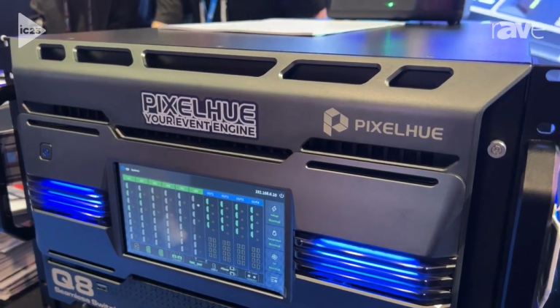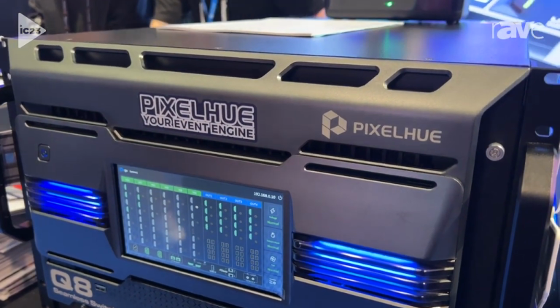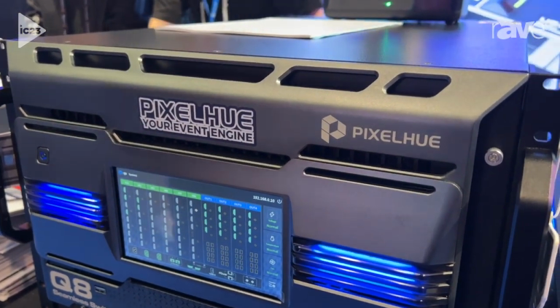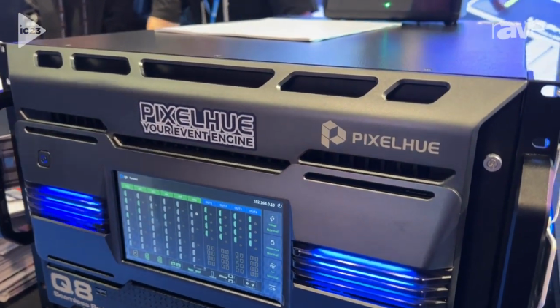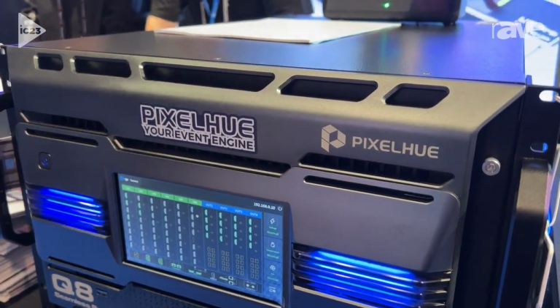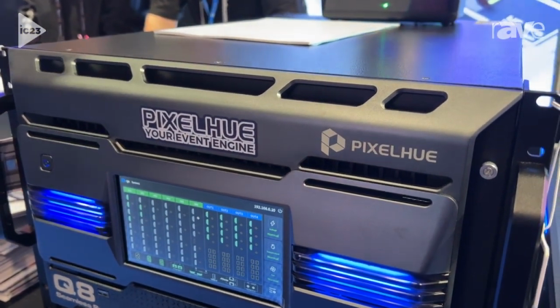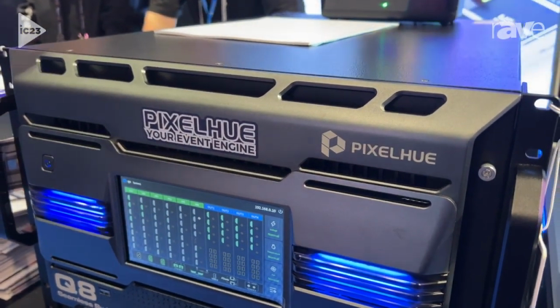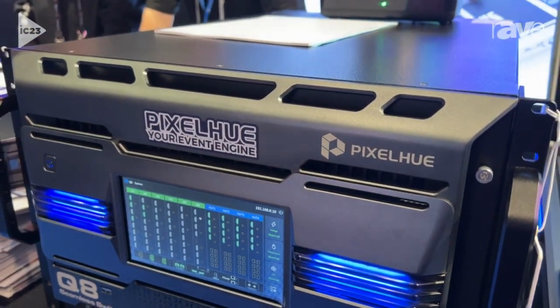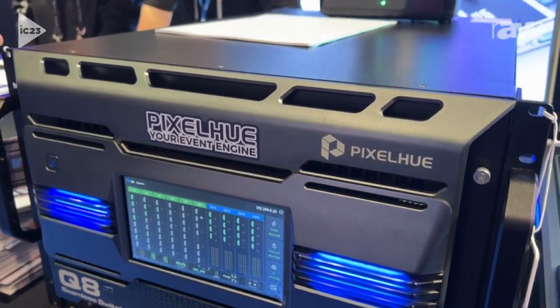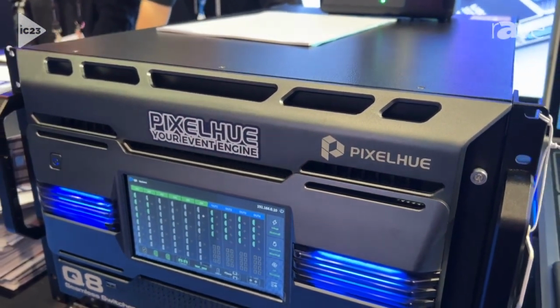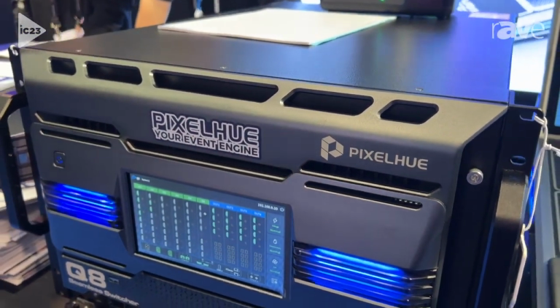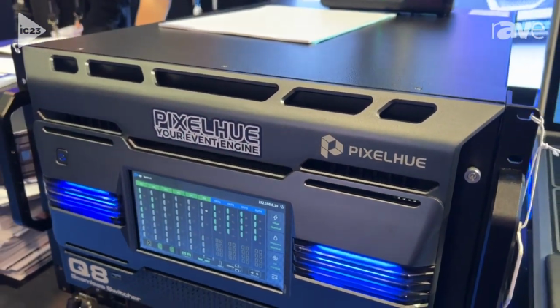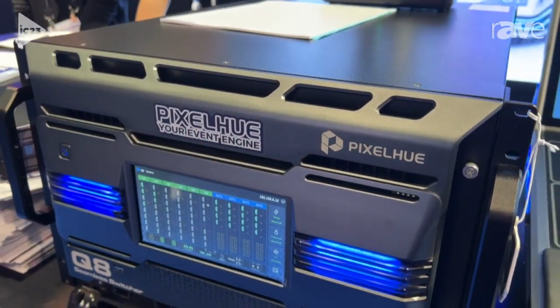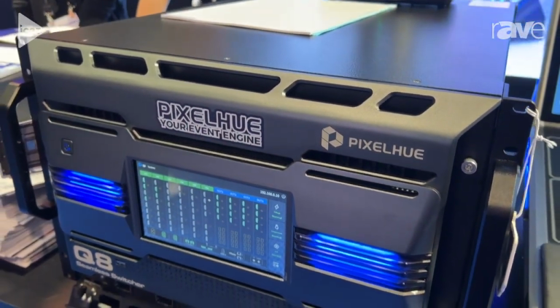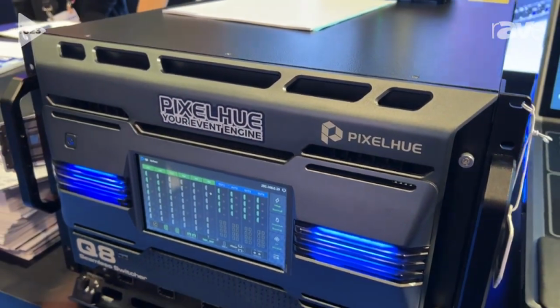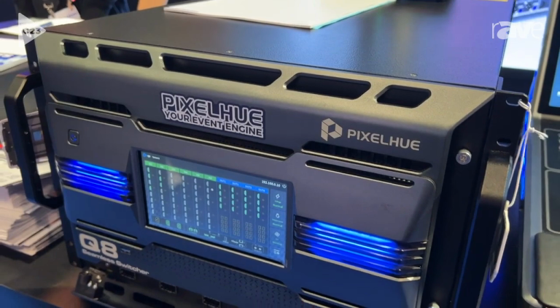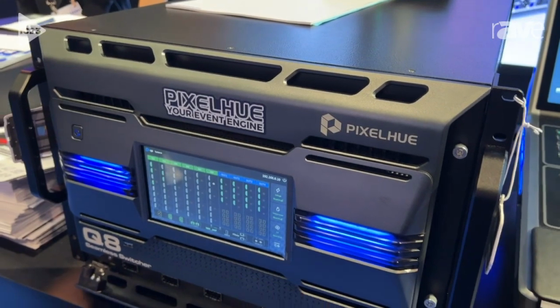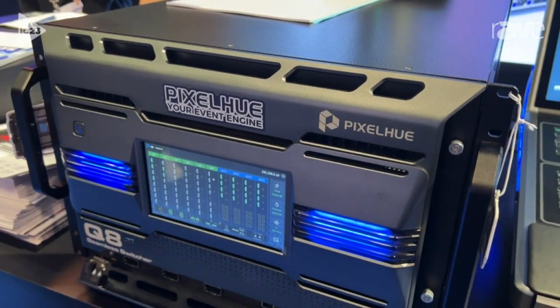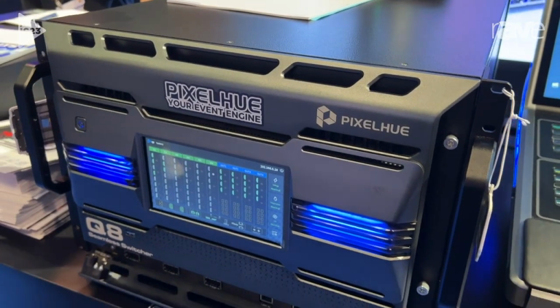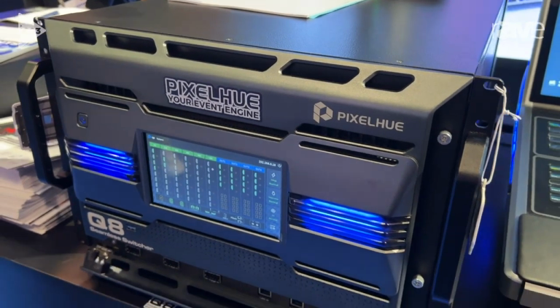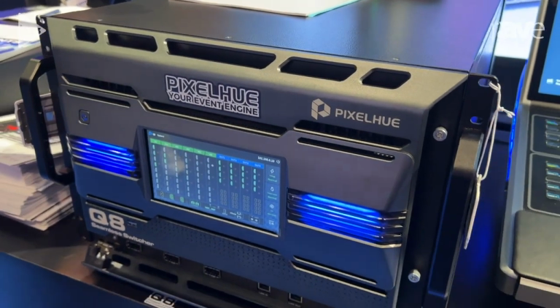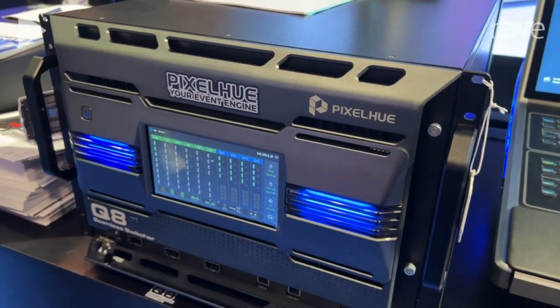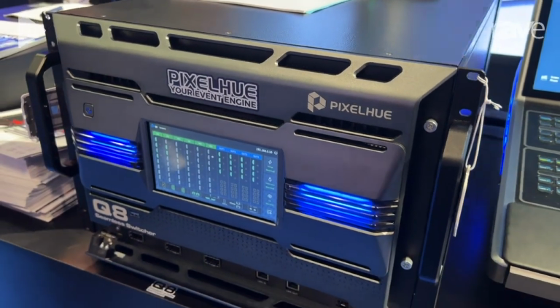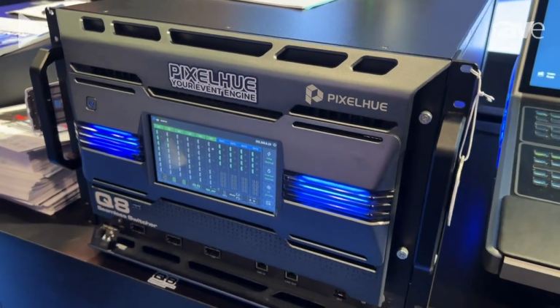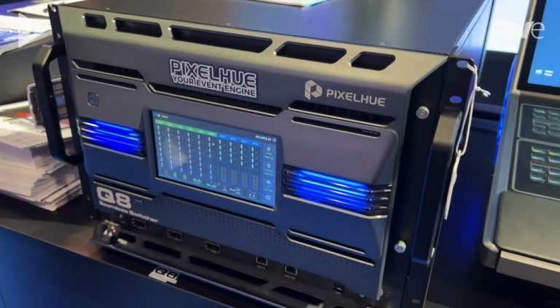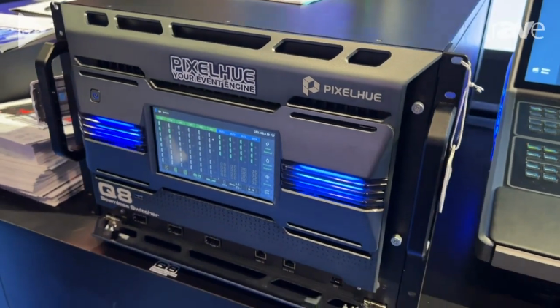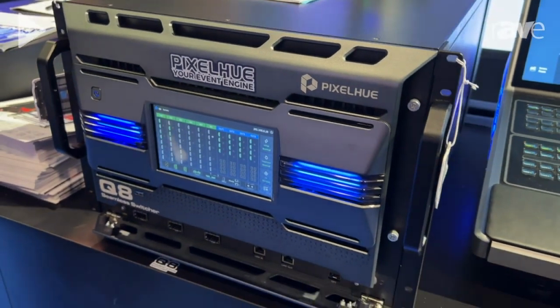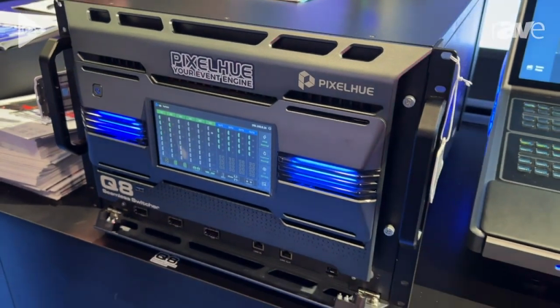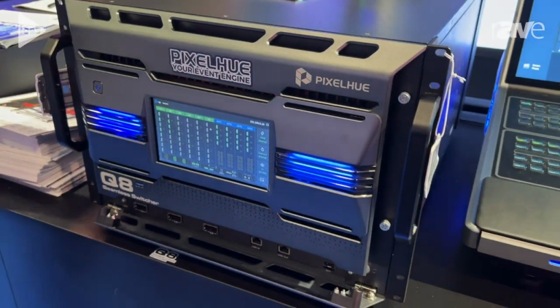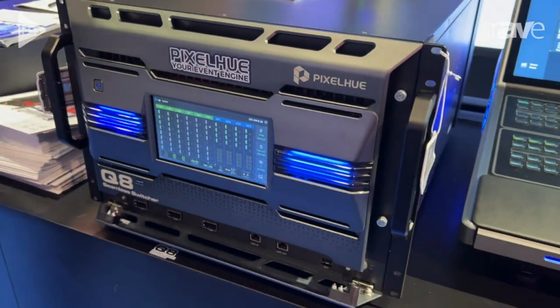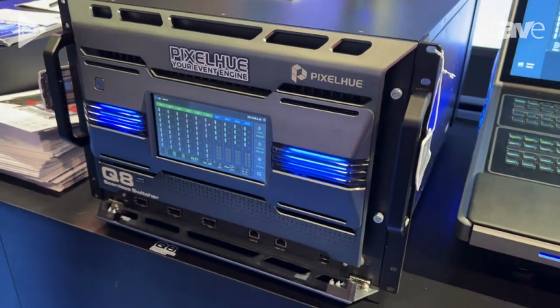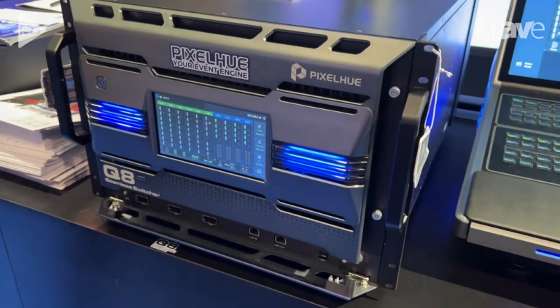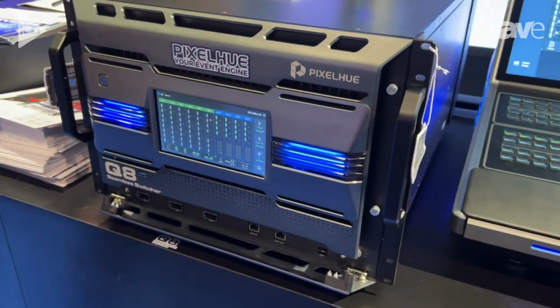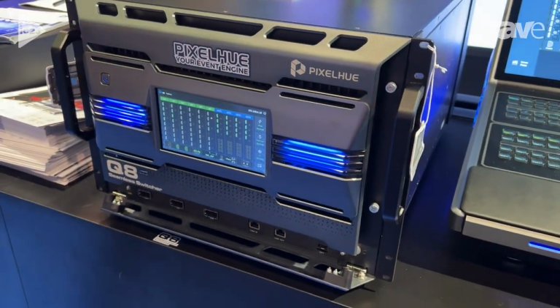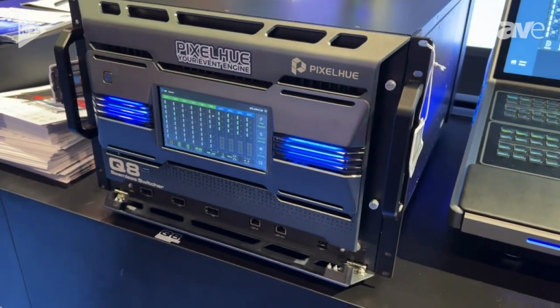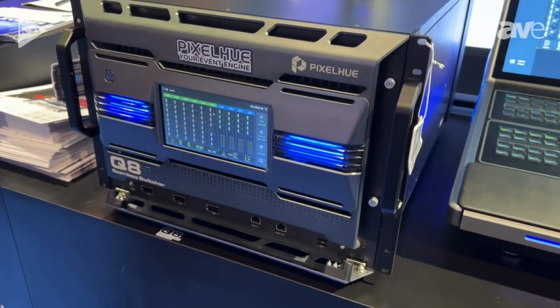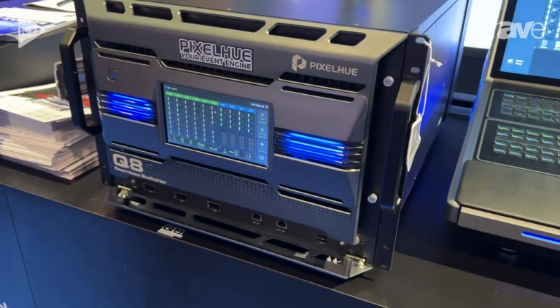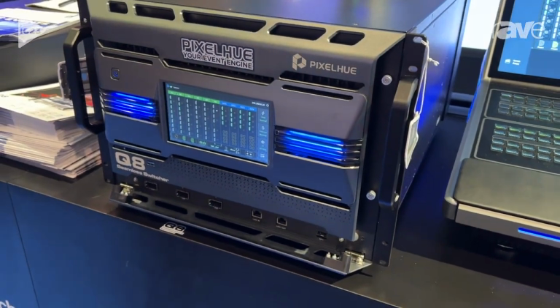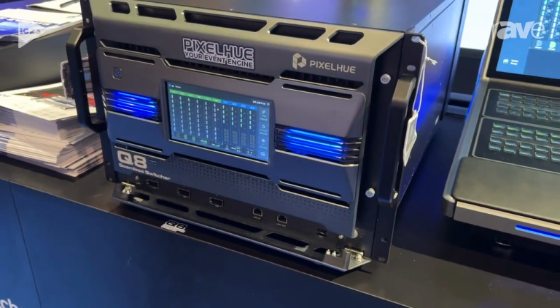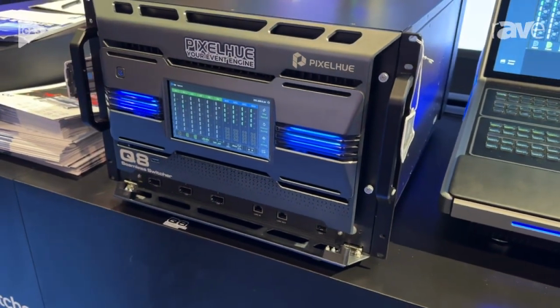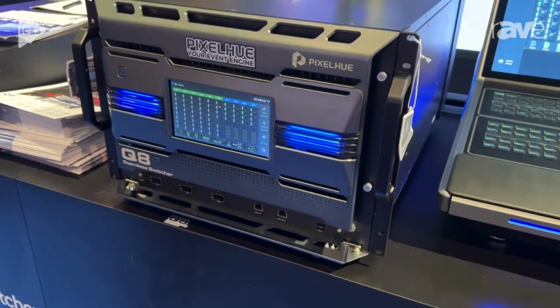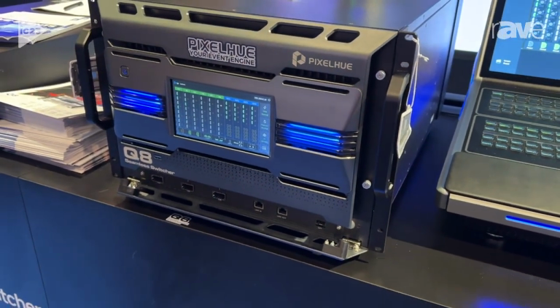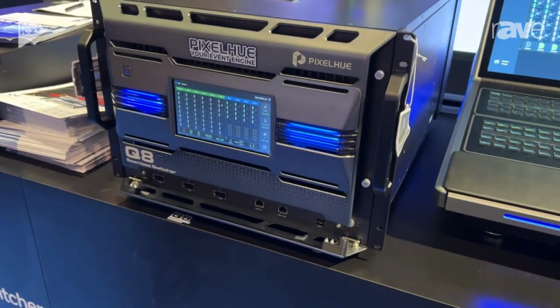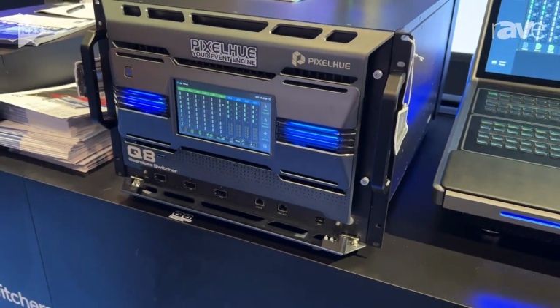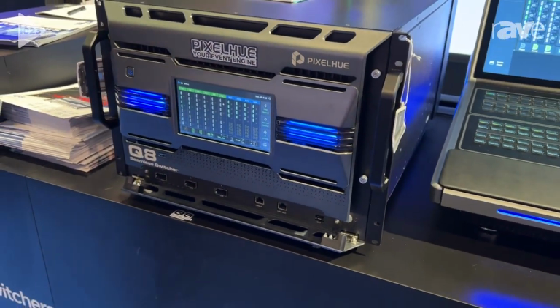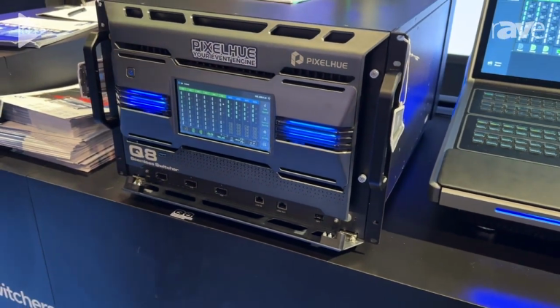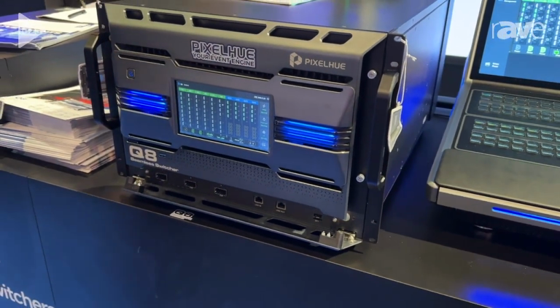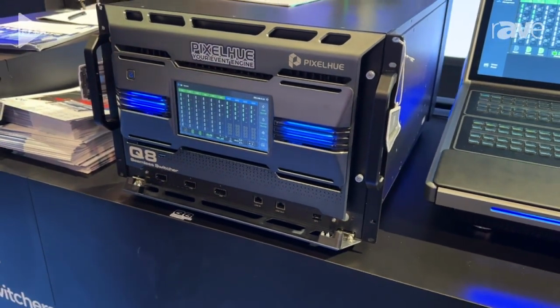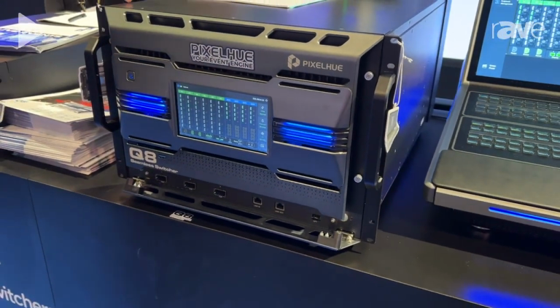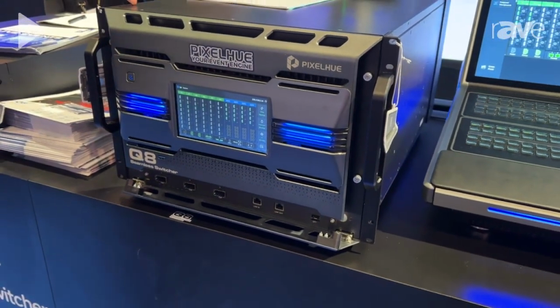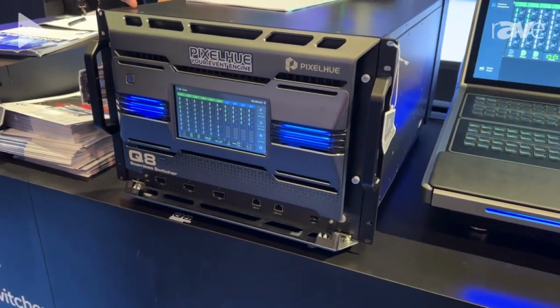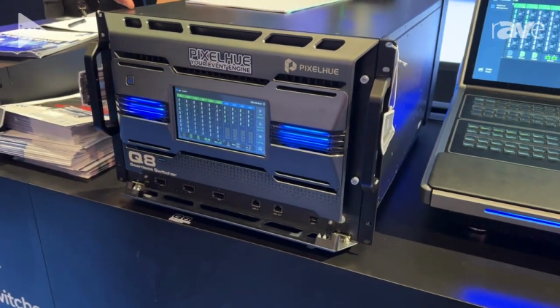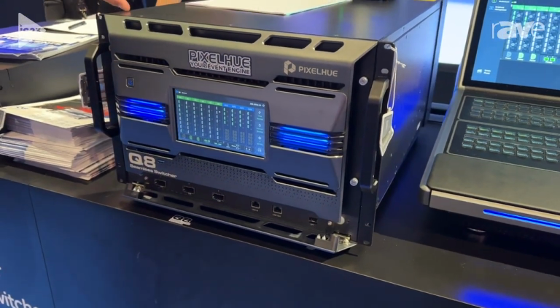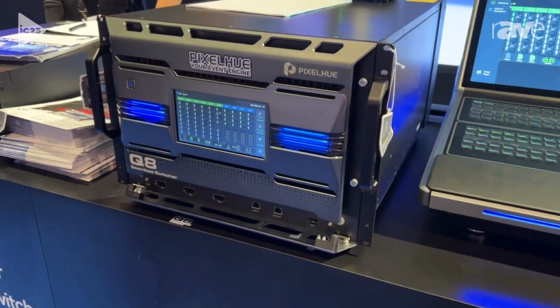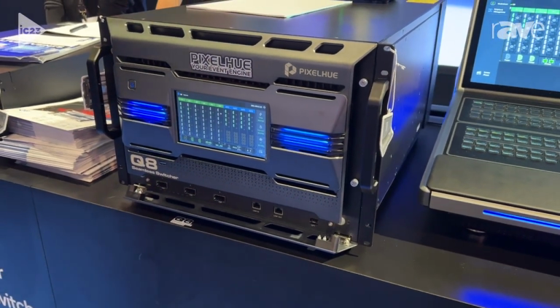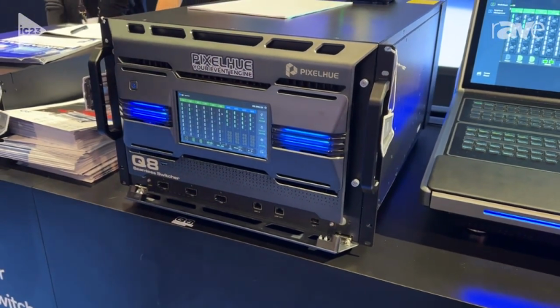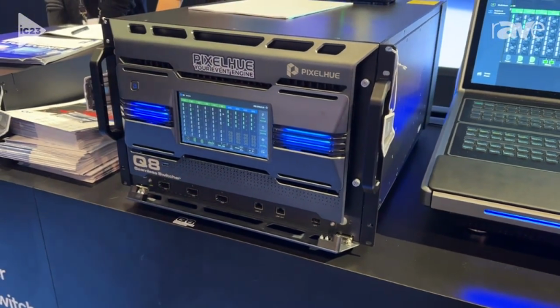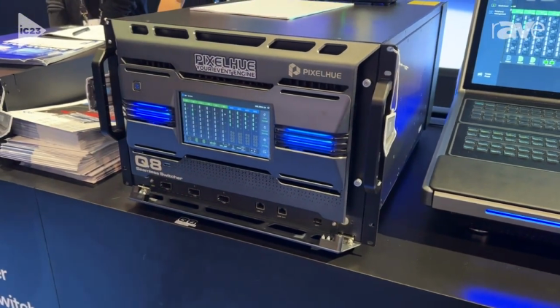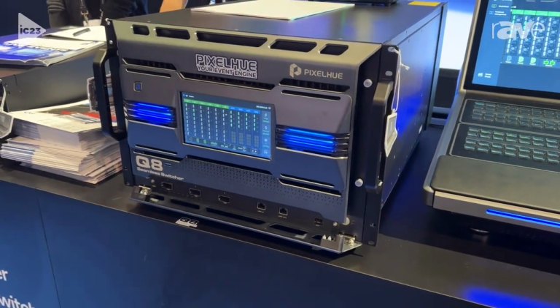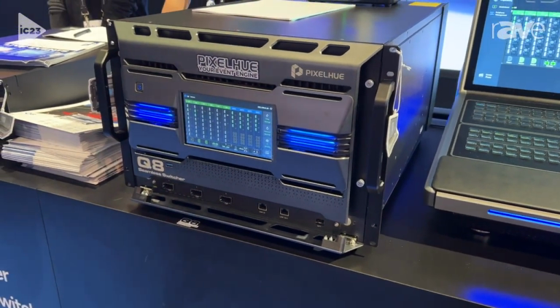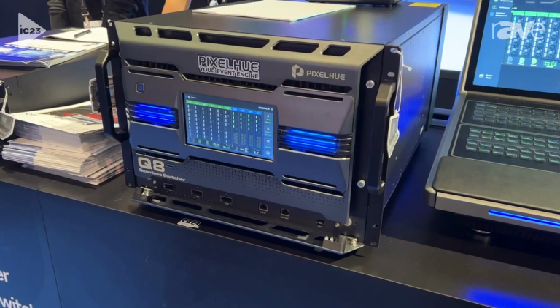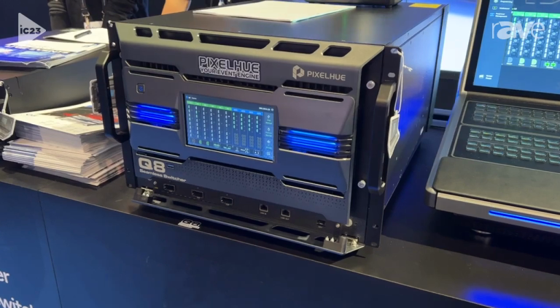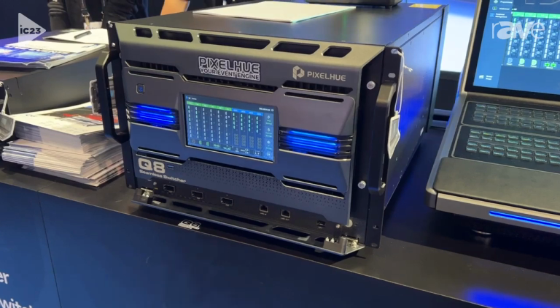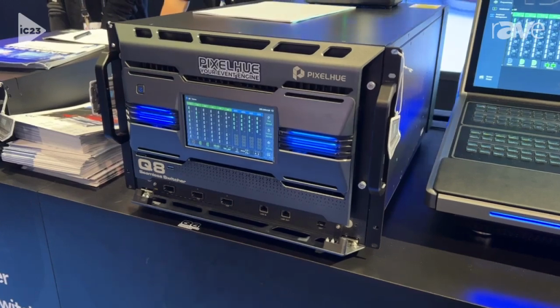If you want to know more information, you can go to our website to check this device and get more details.